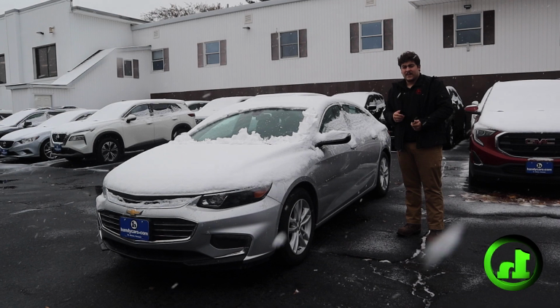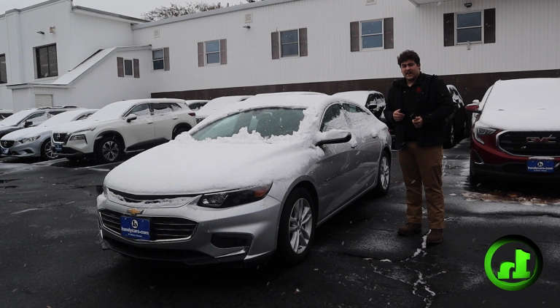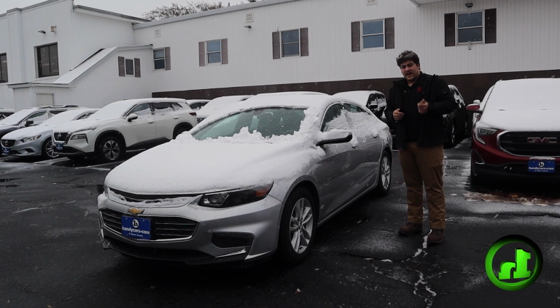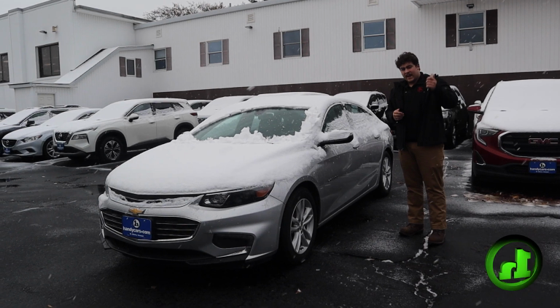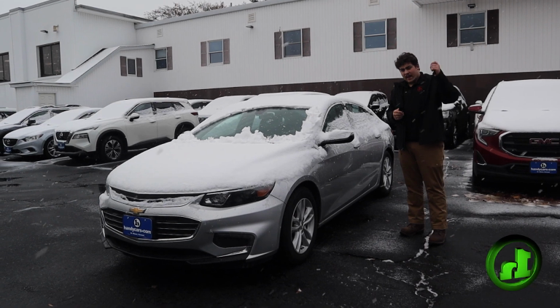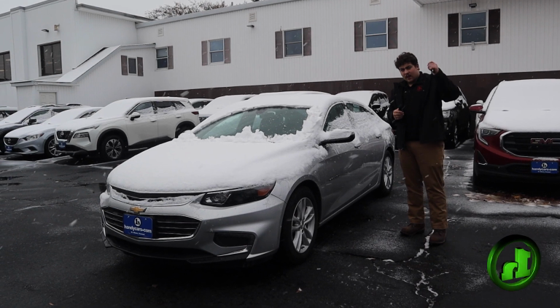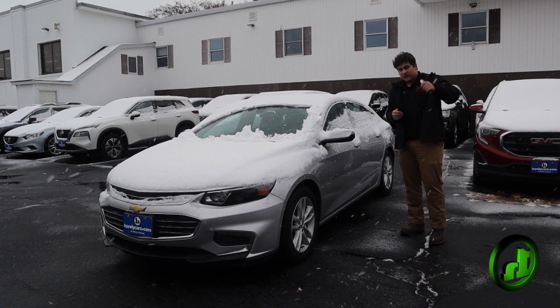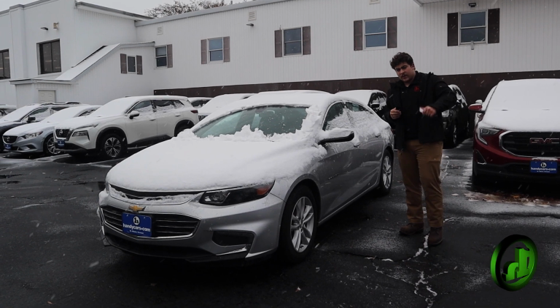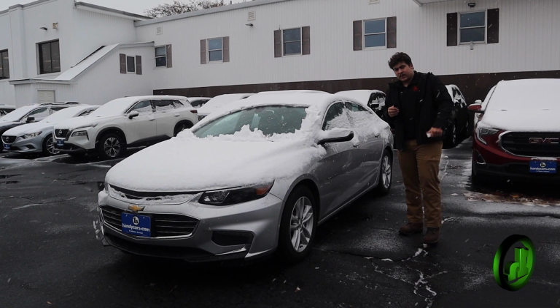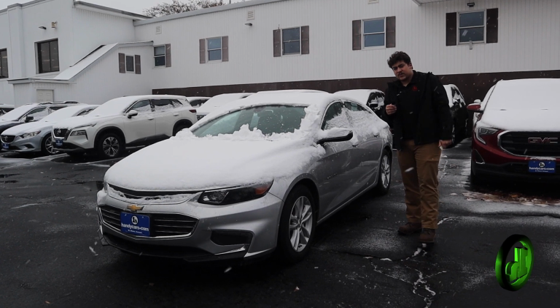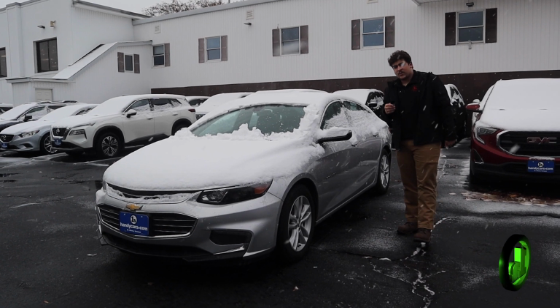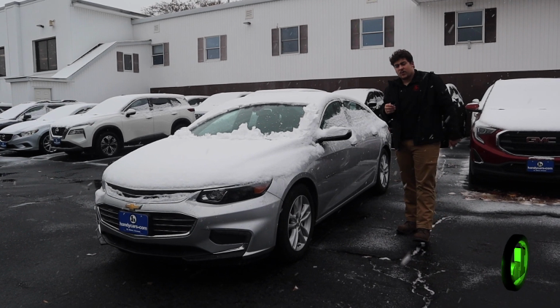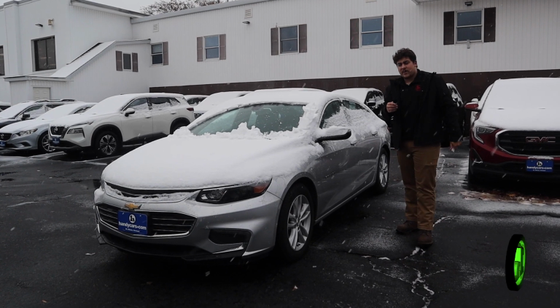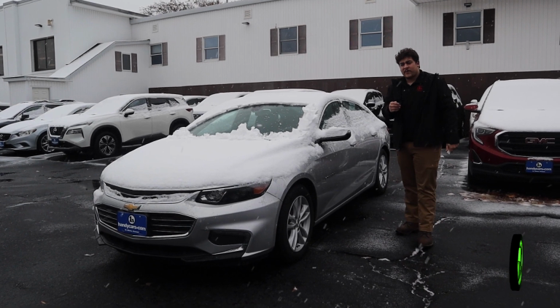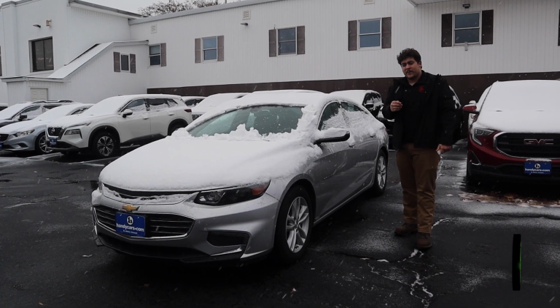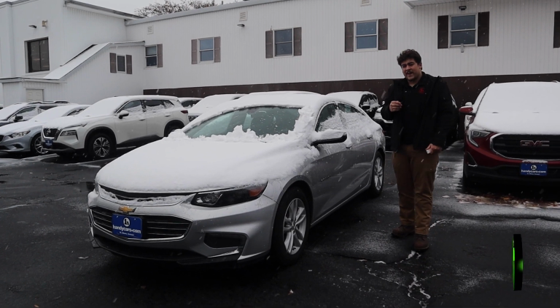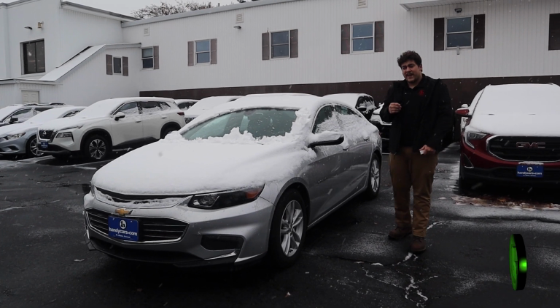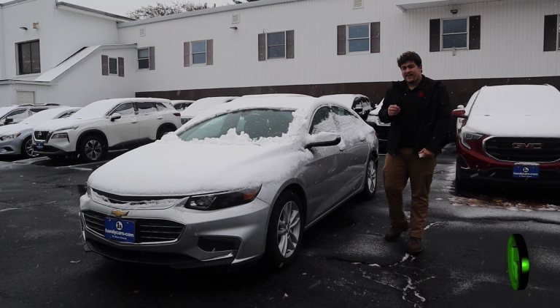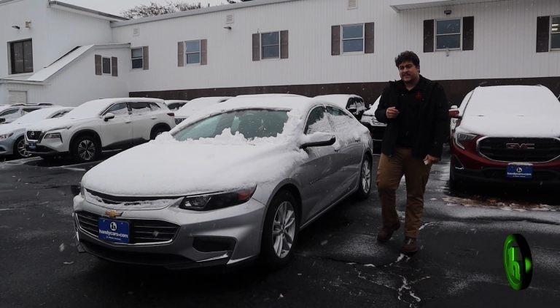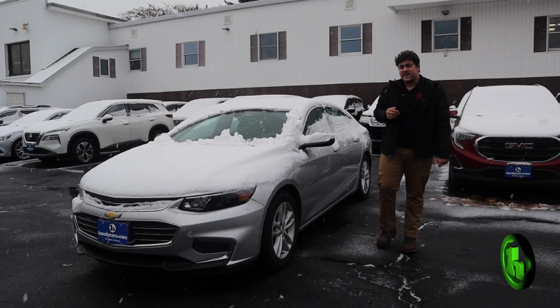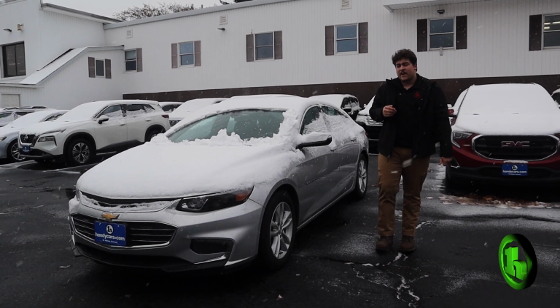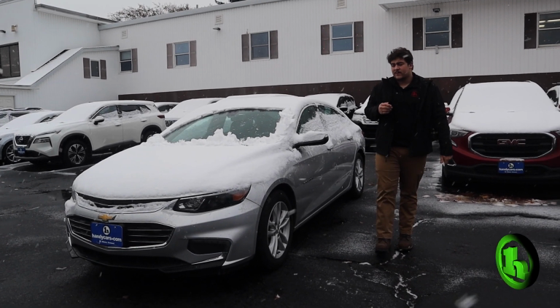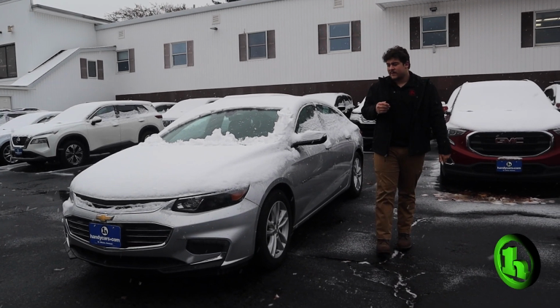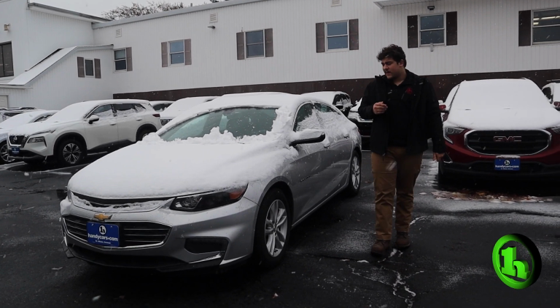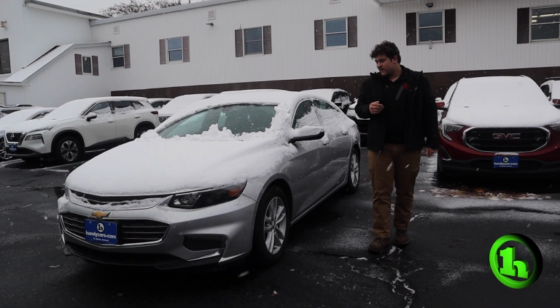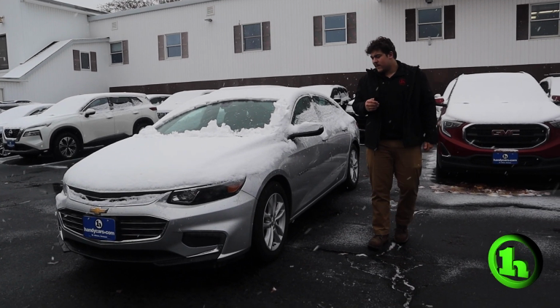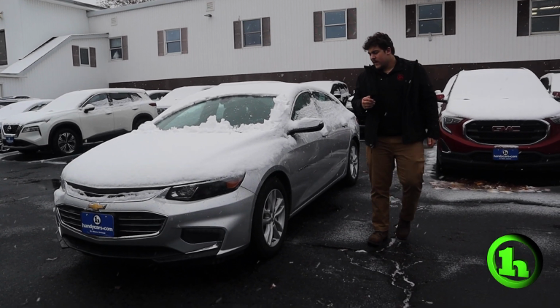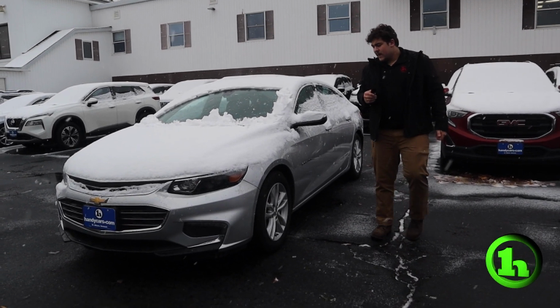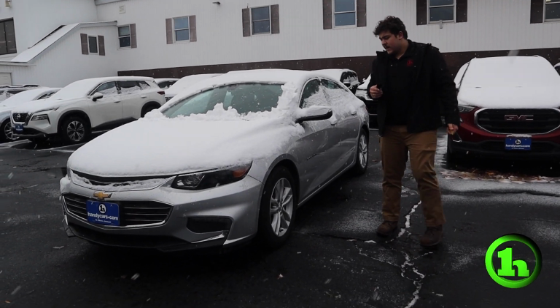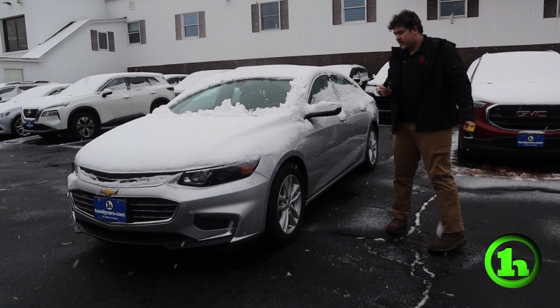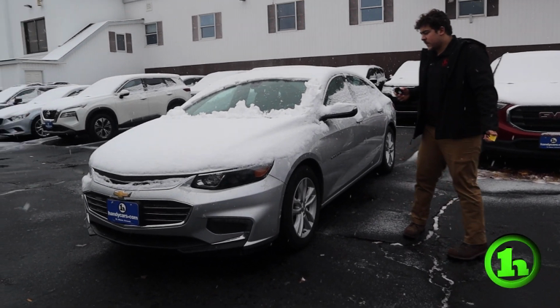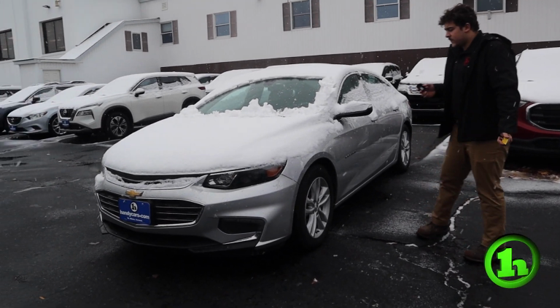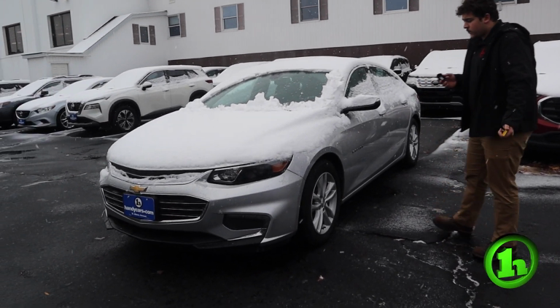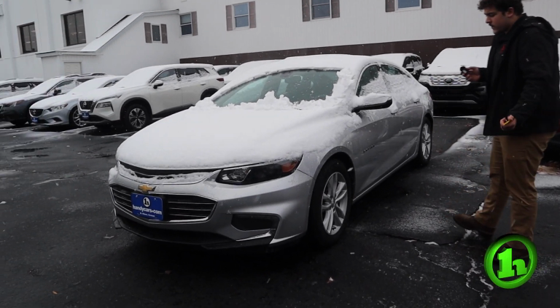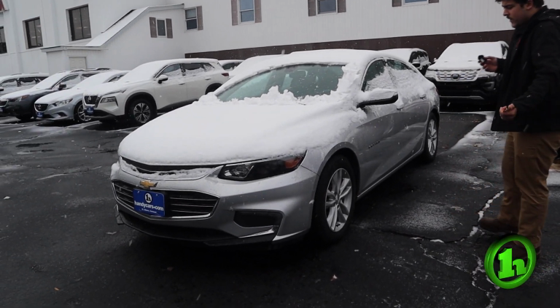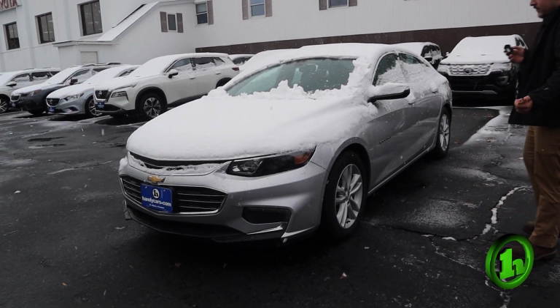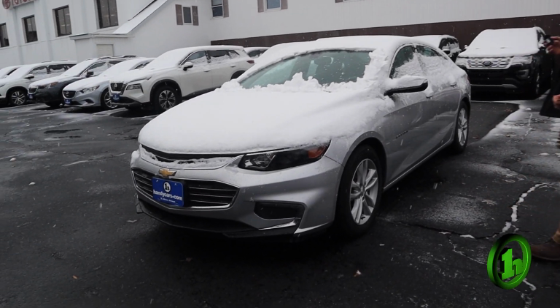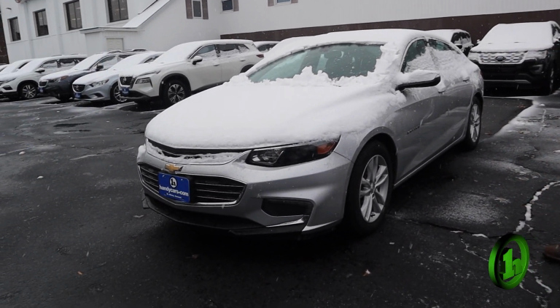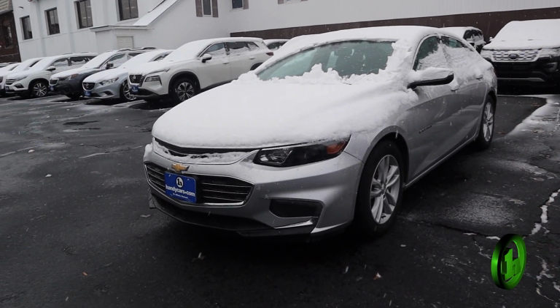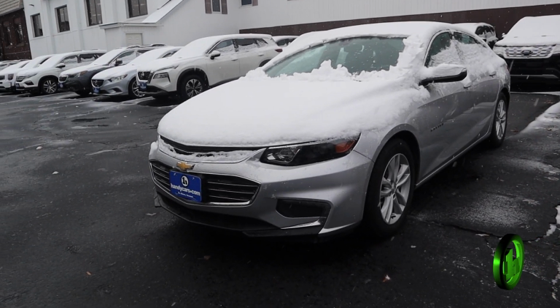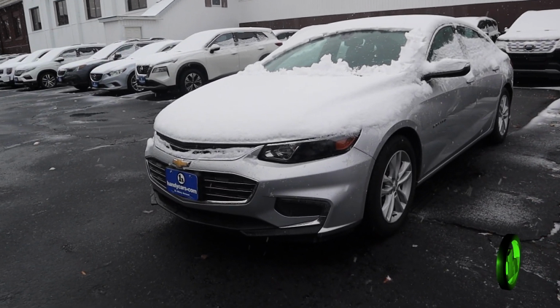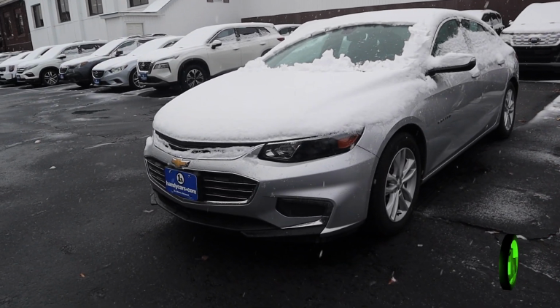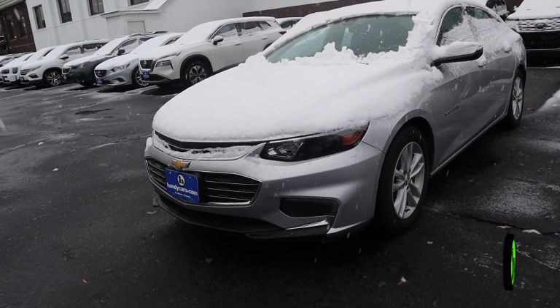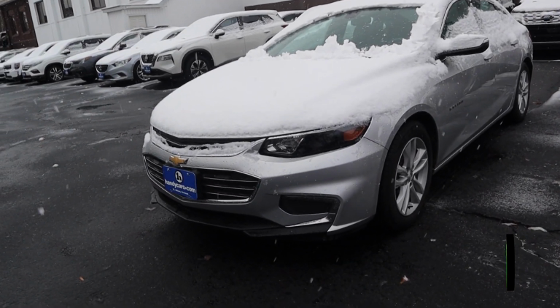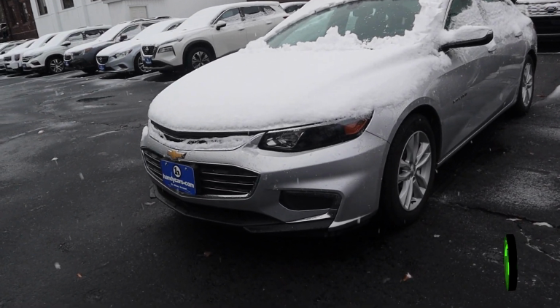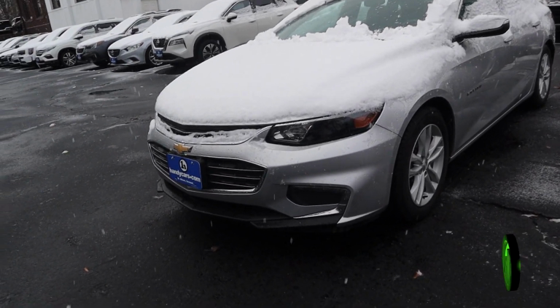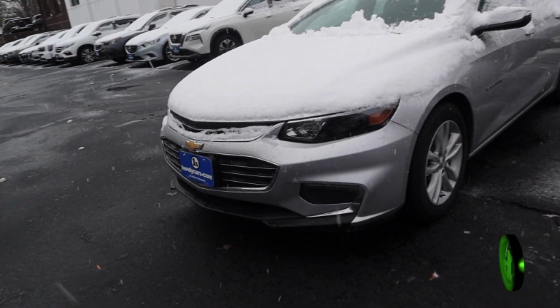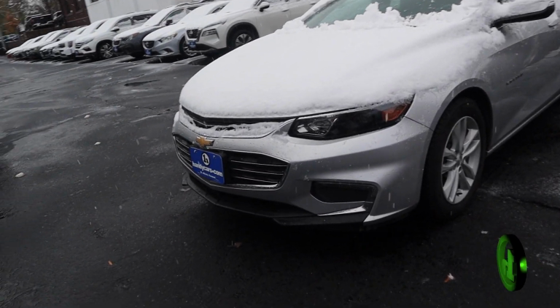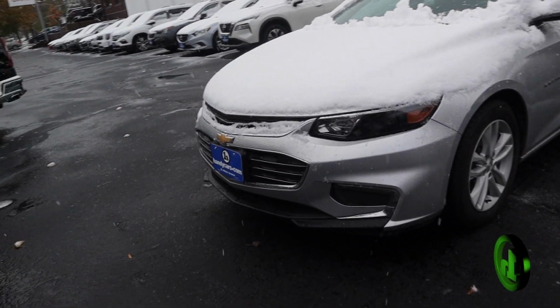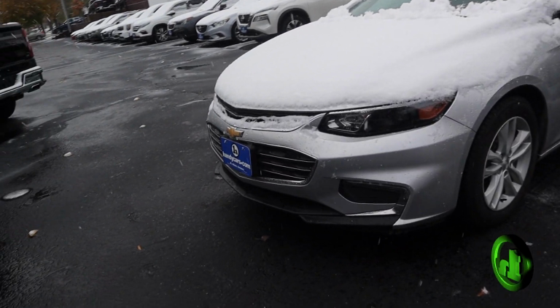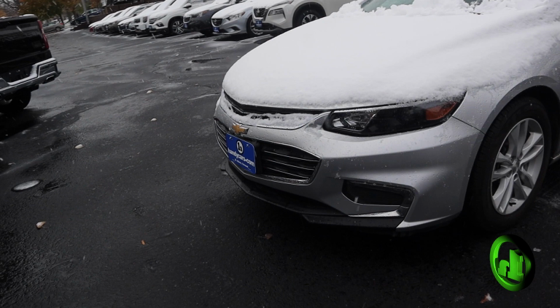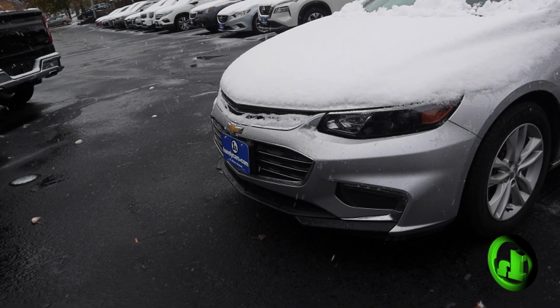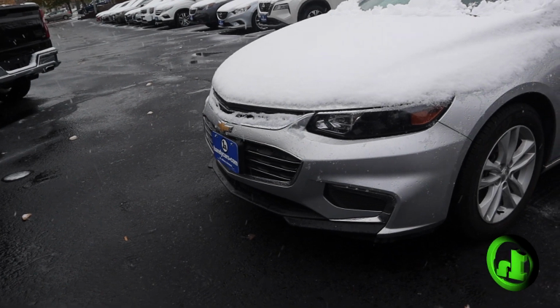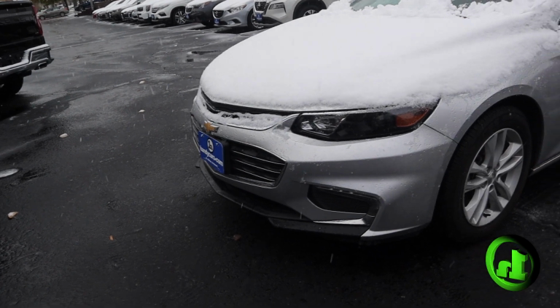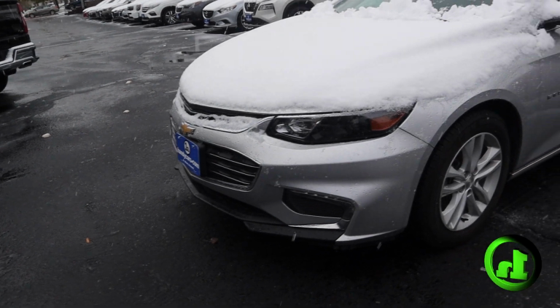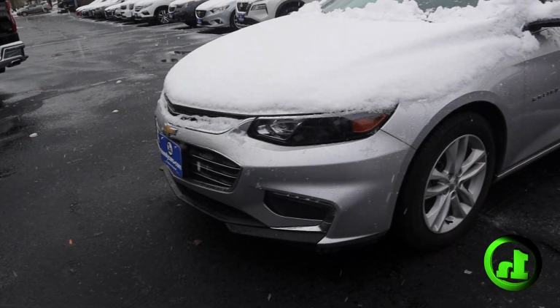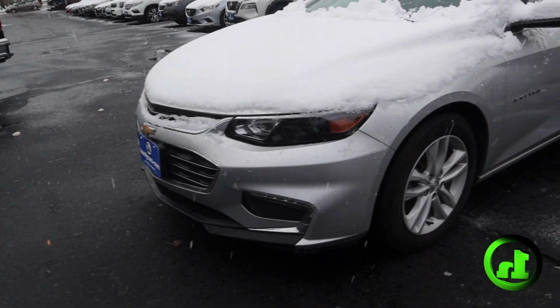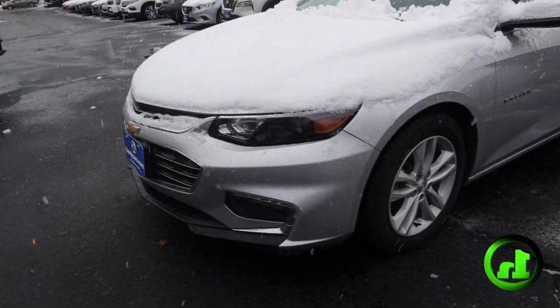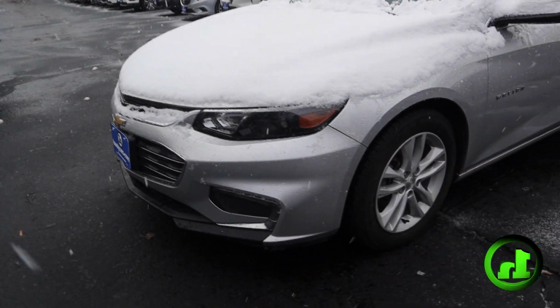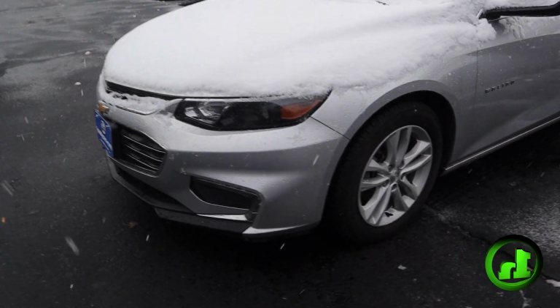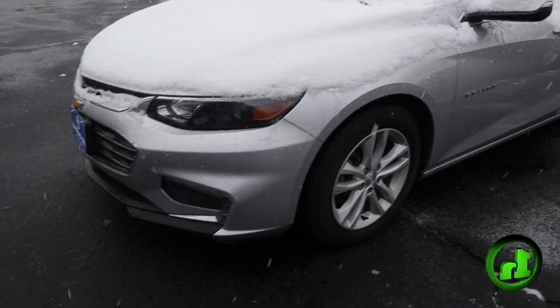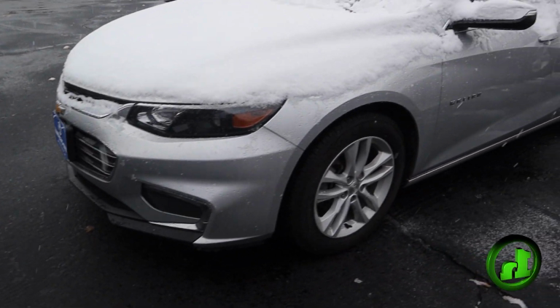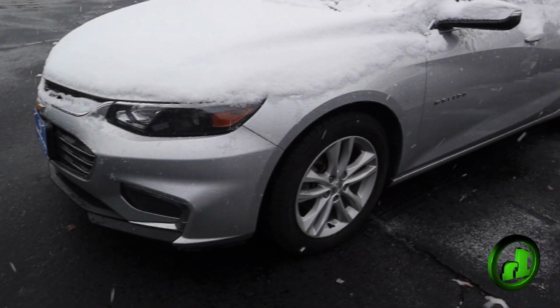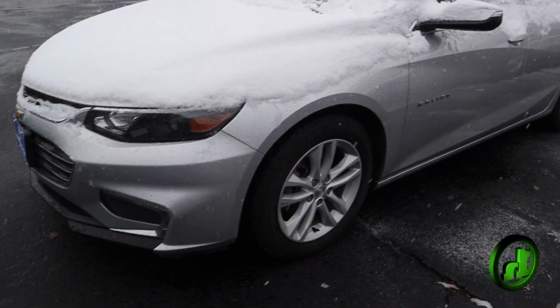Hey Olivan, it's Cory from Handy's Downtown. Here's that 2018 Chevrolet Malibu LT that you're interested in.